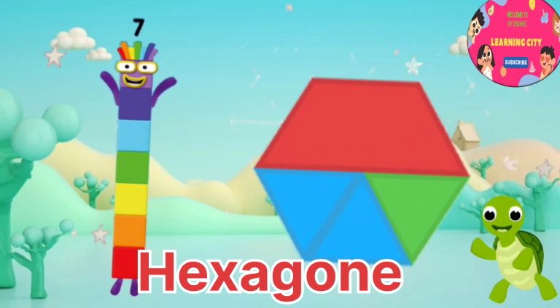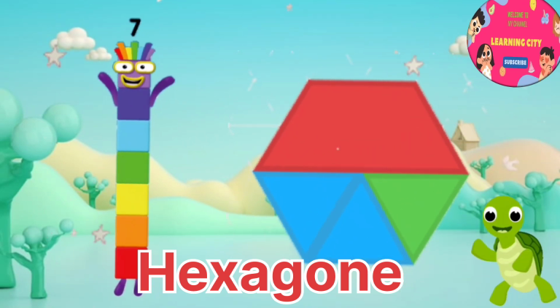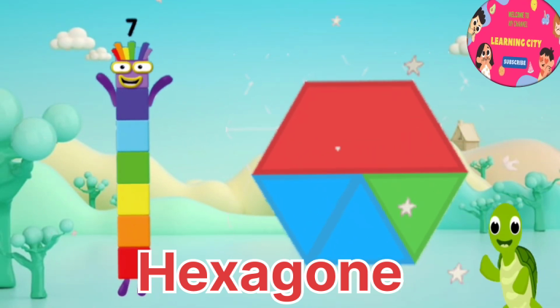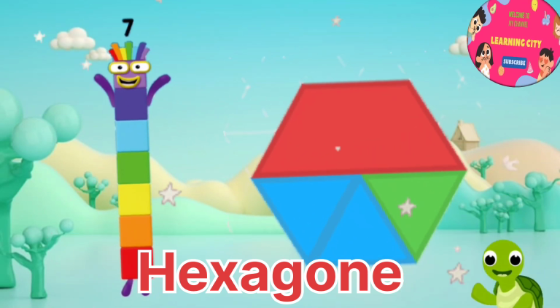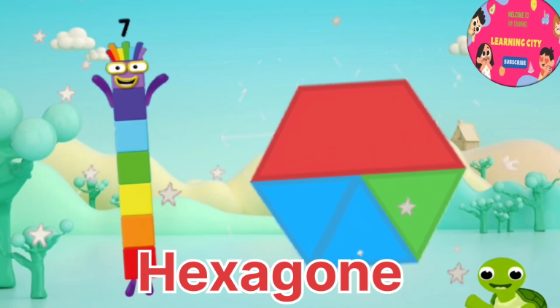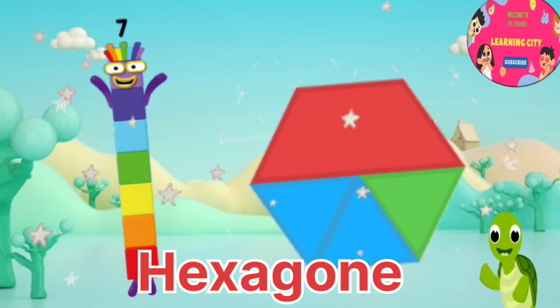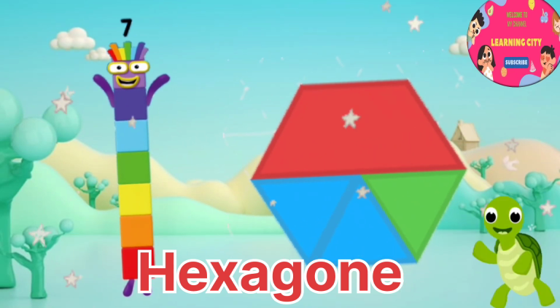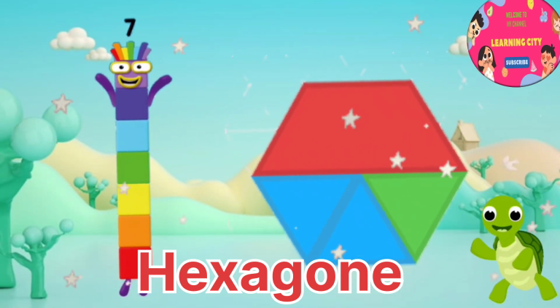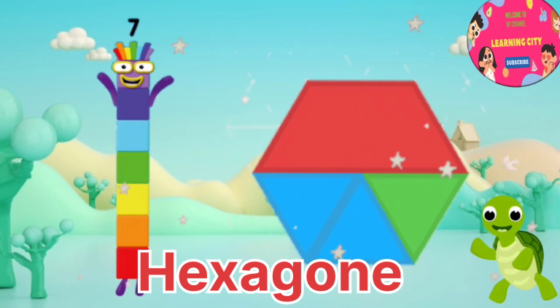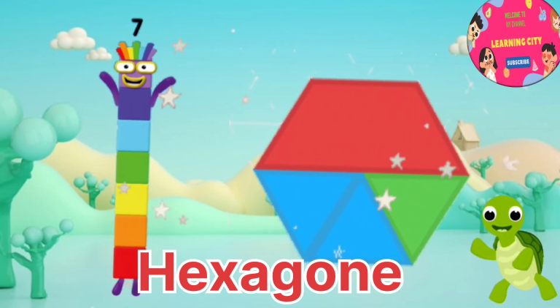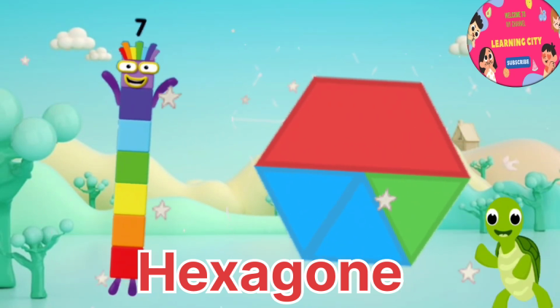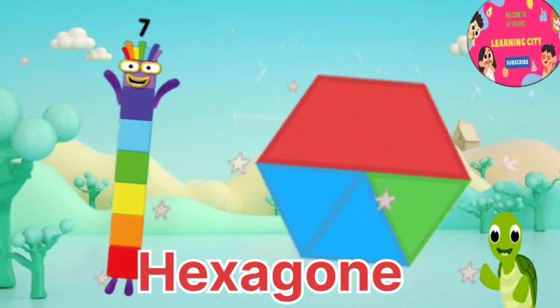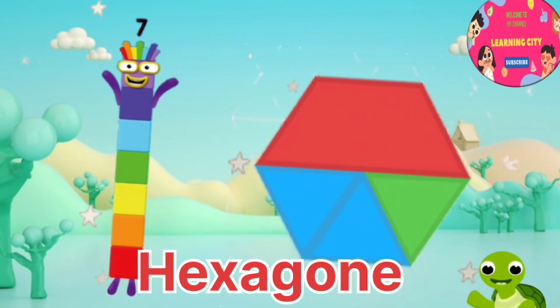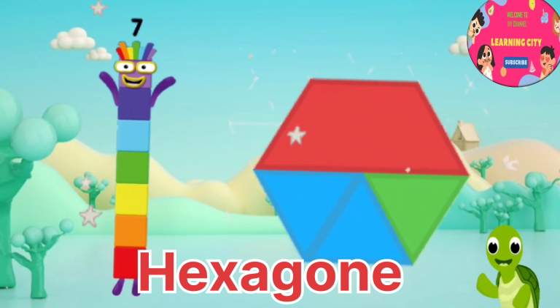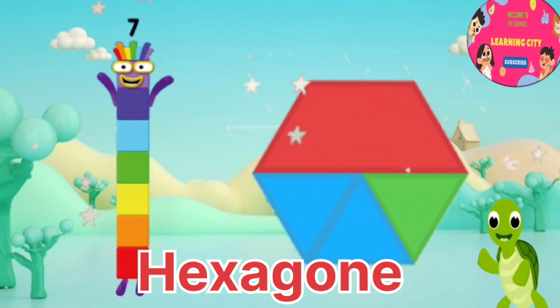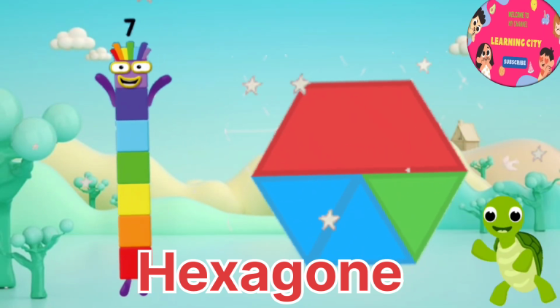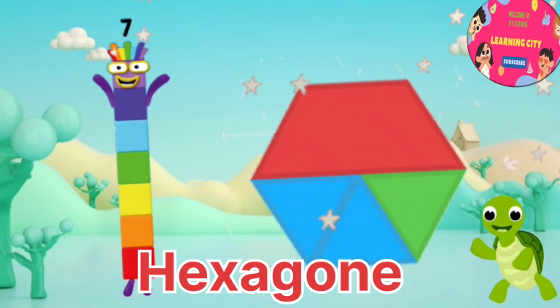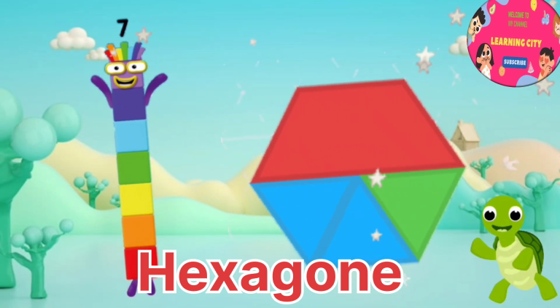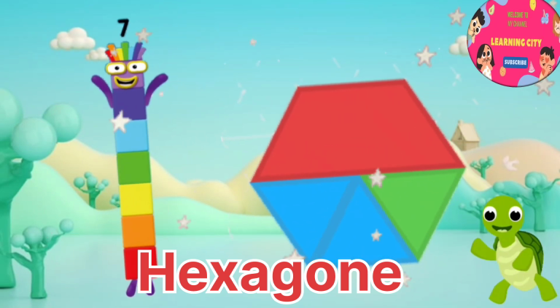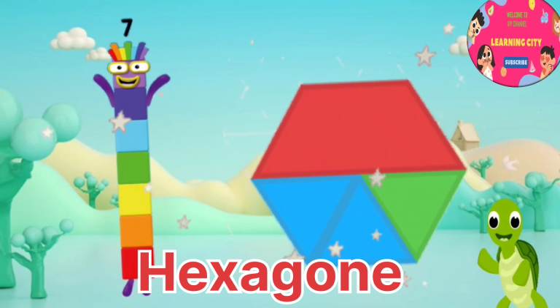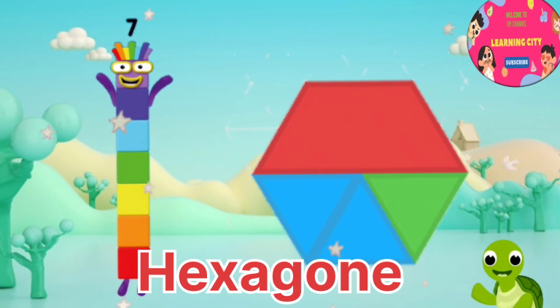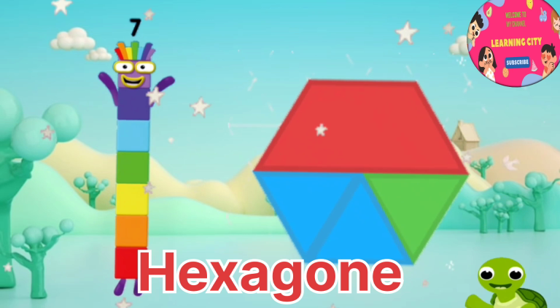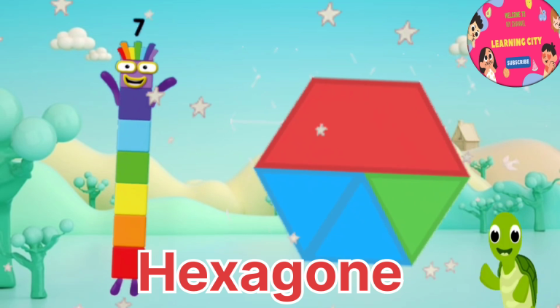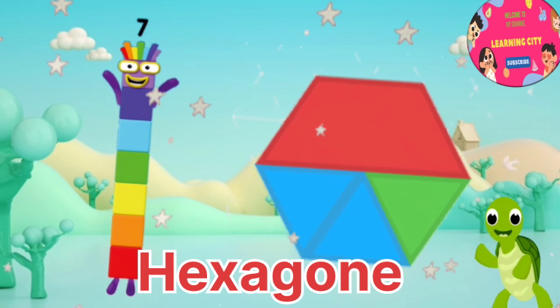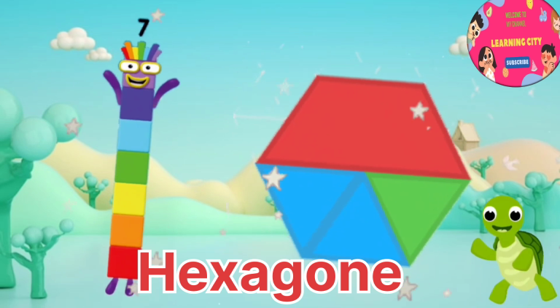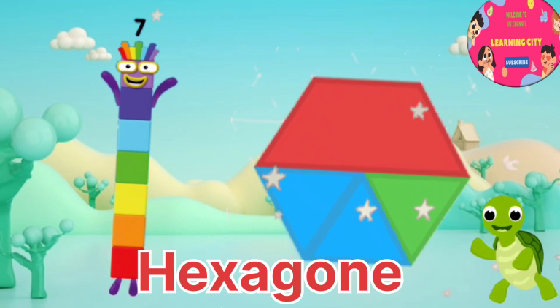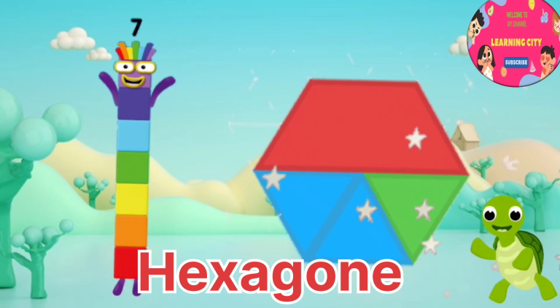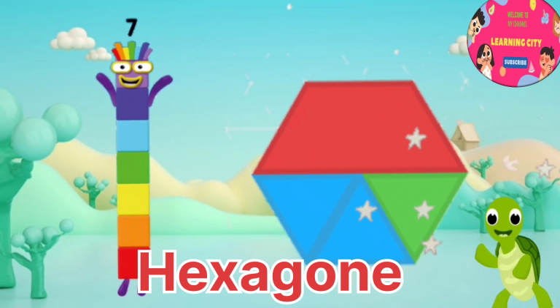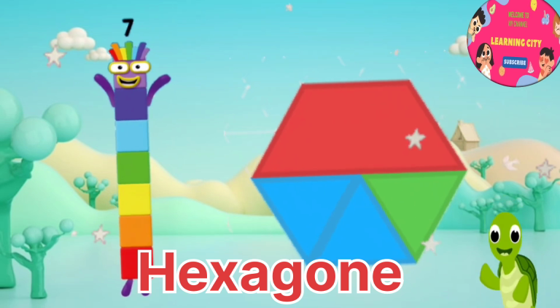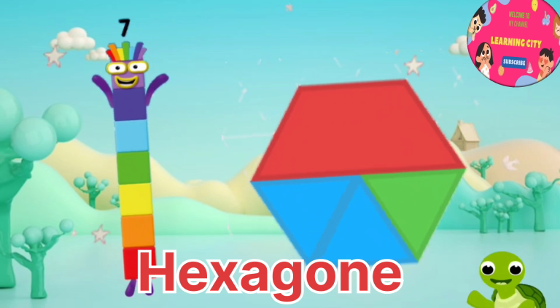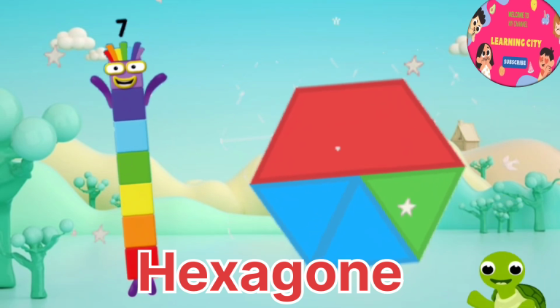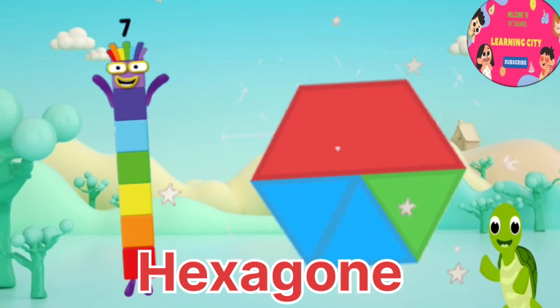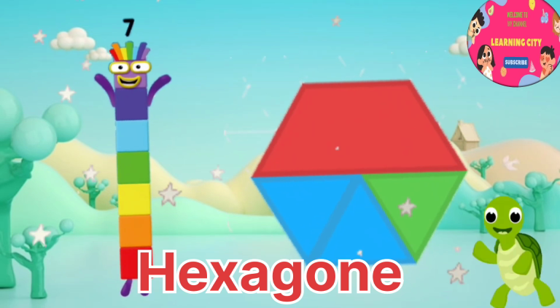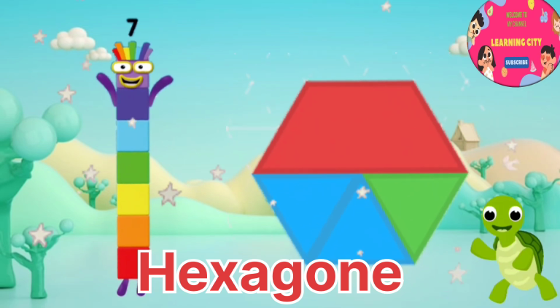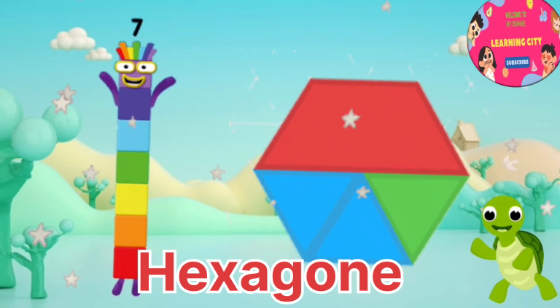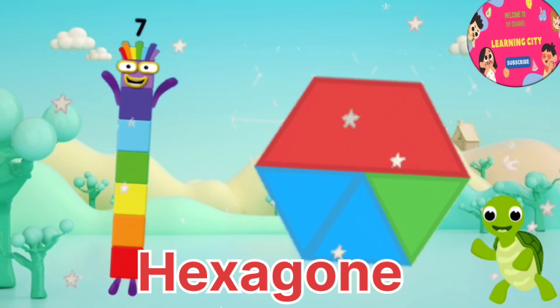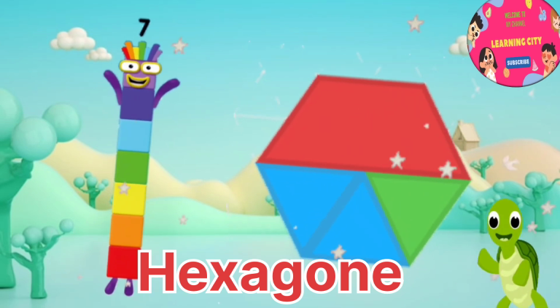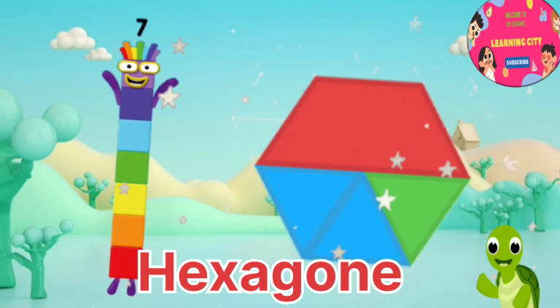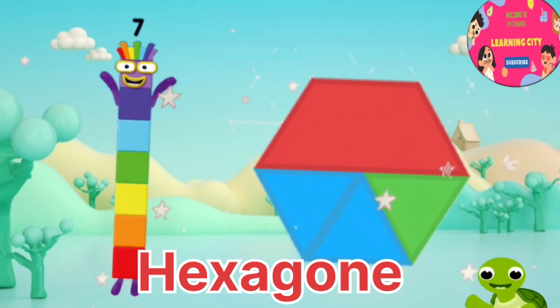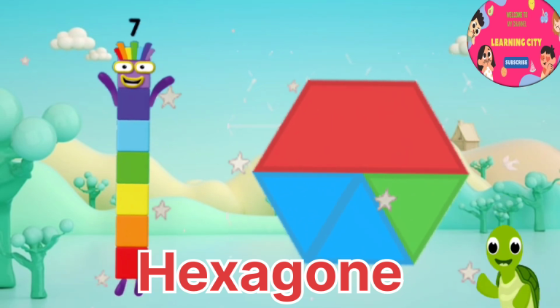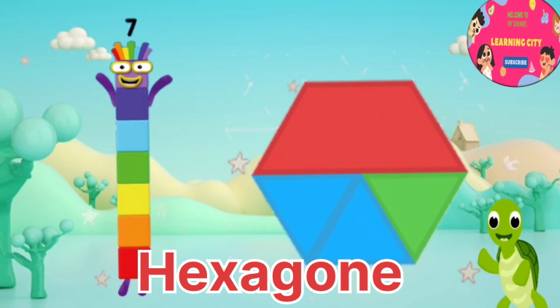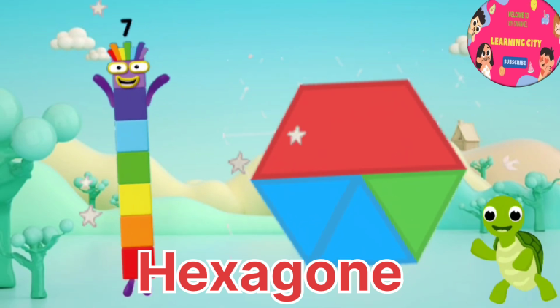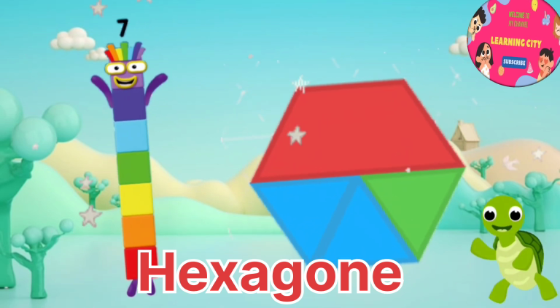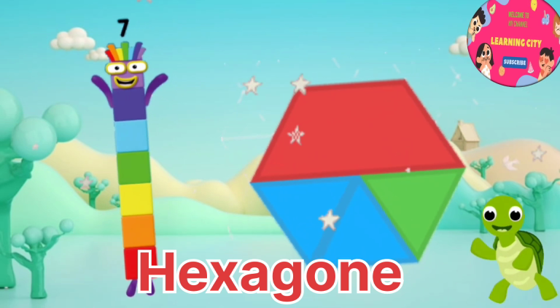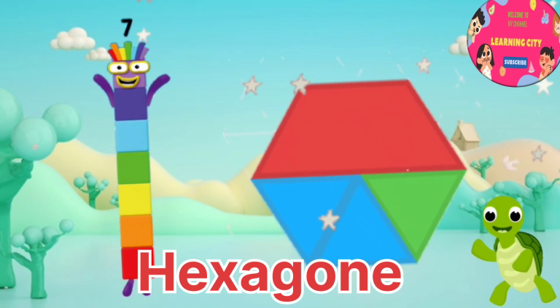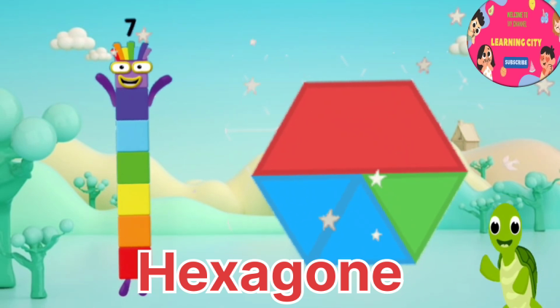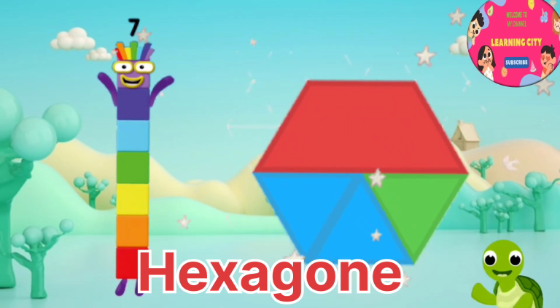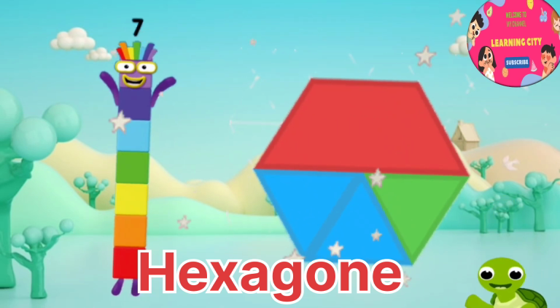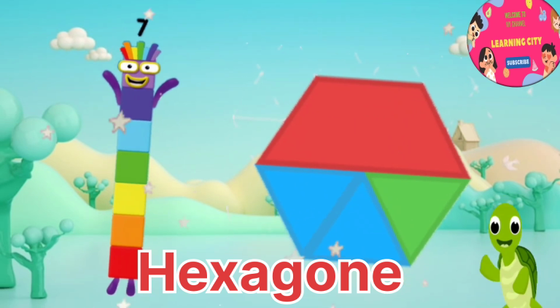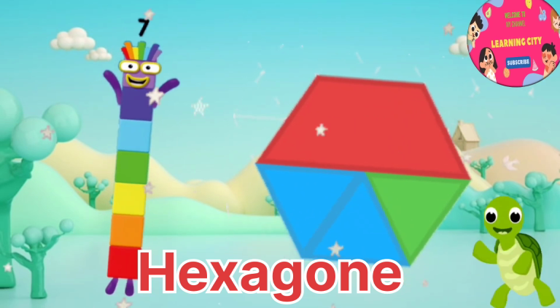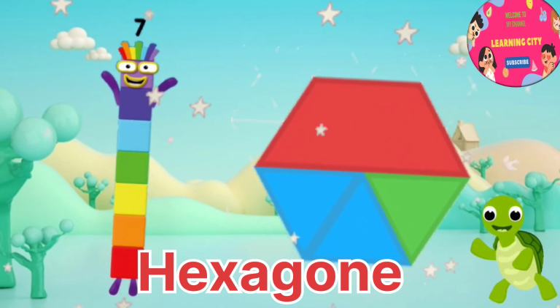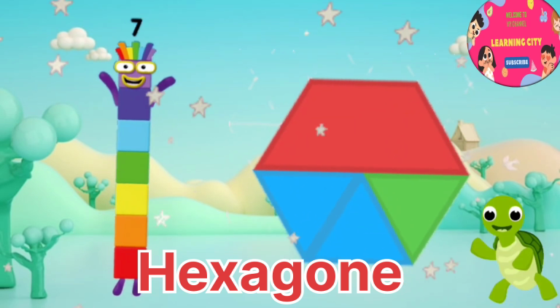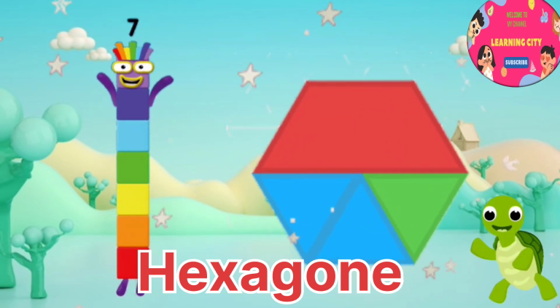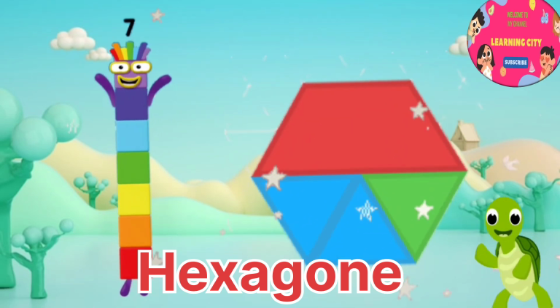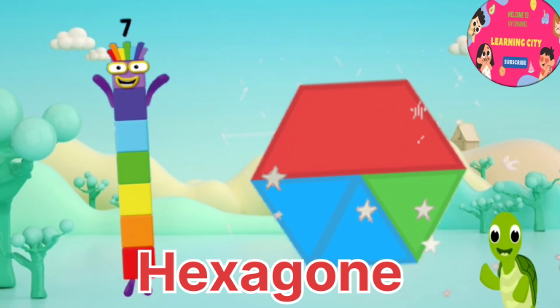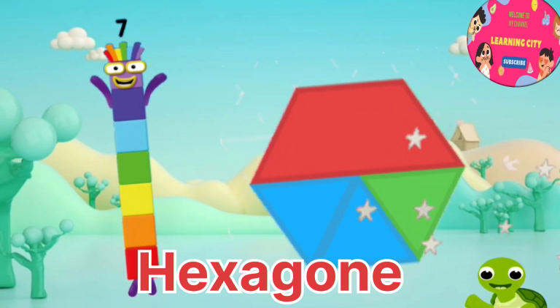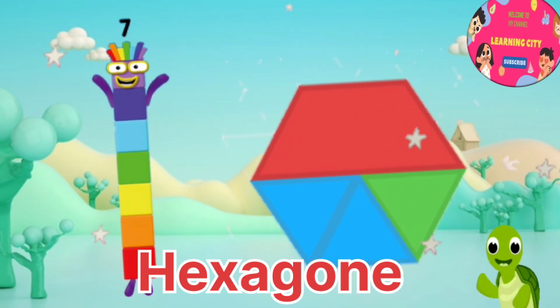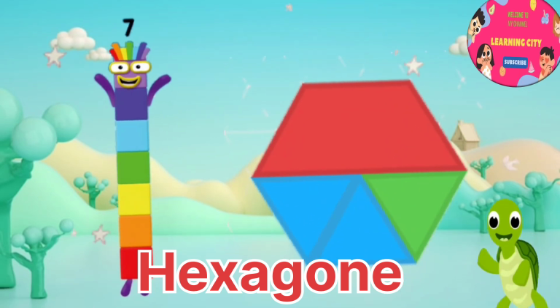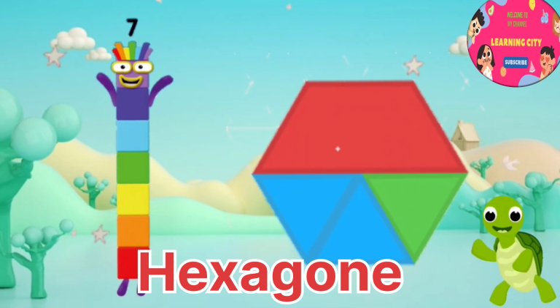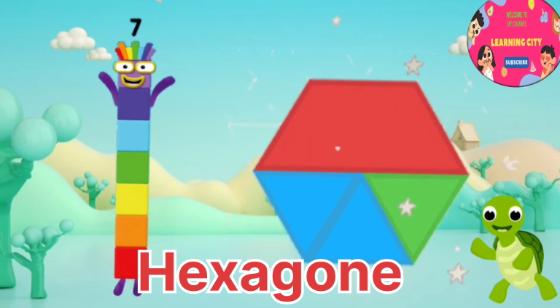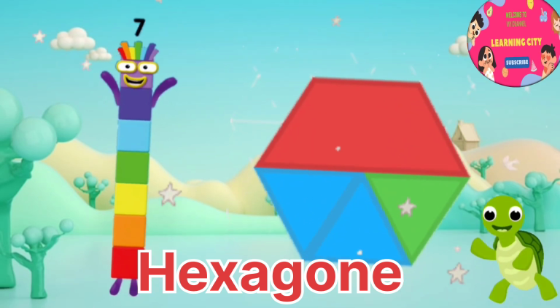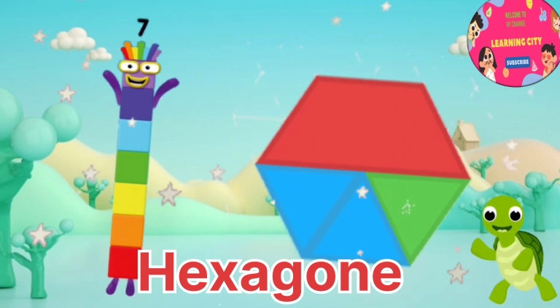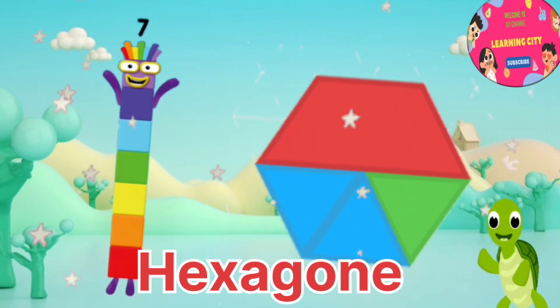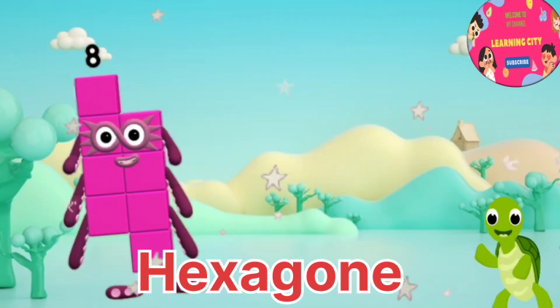I am number seven, number block seven. And this is hexagon. It has six sides and six corners. Hexagon.